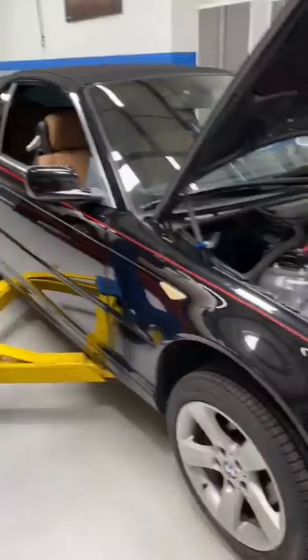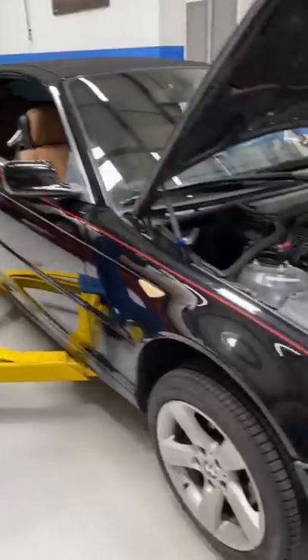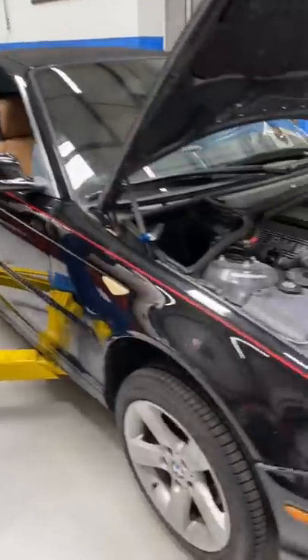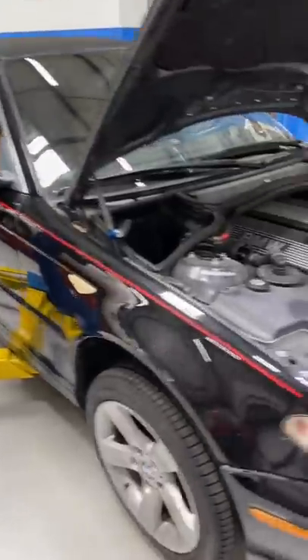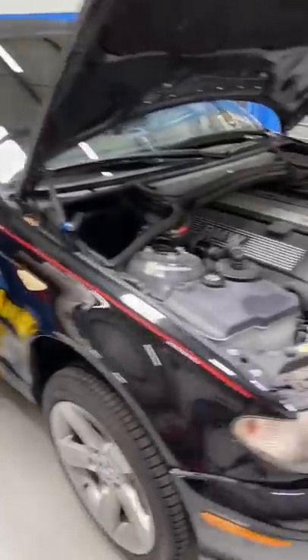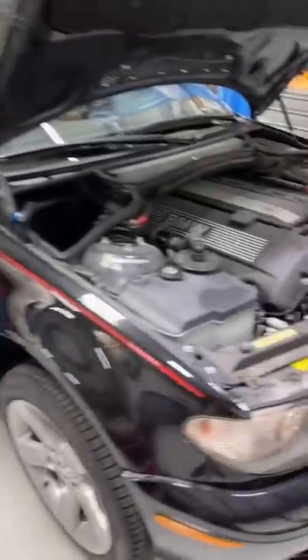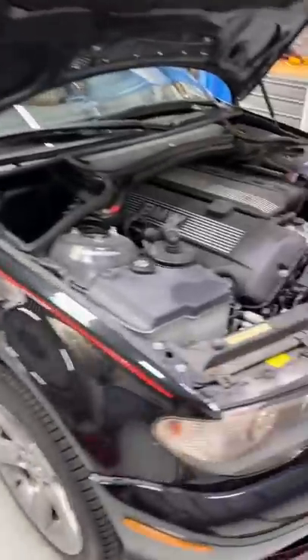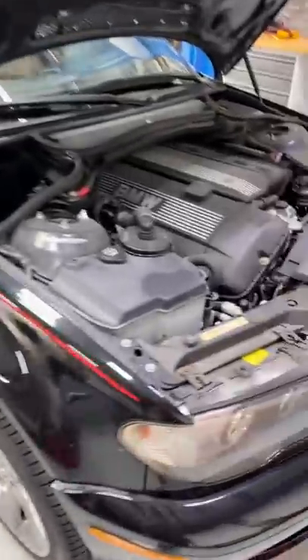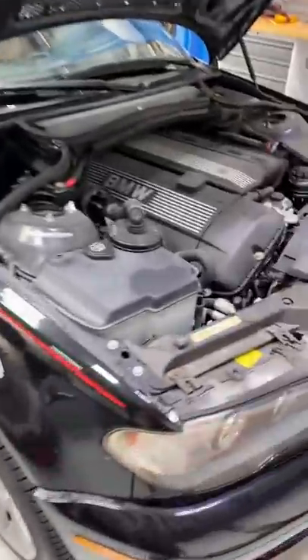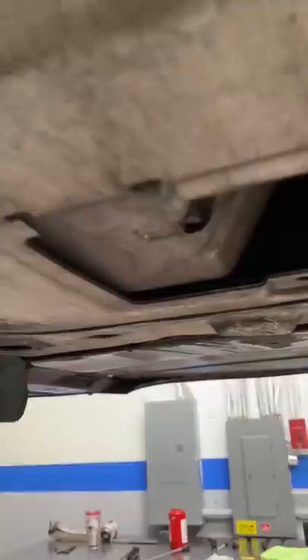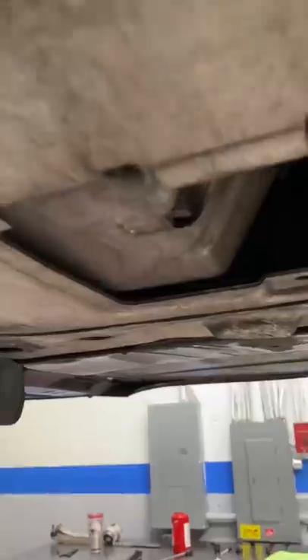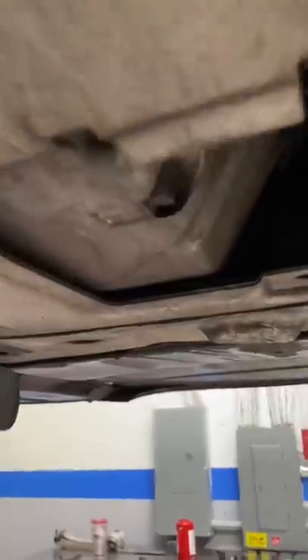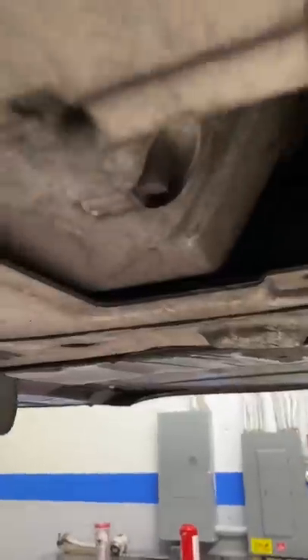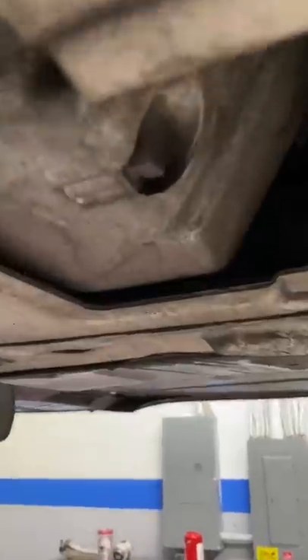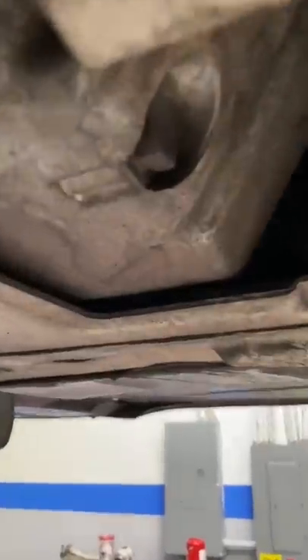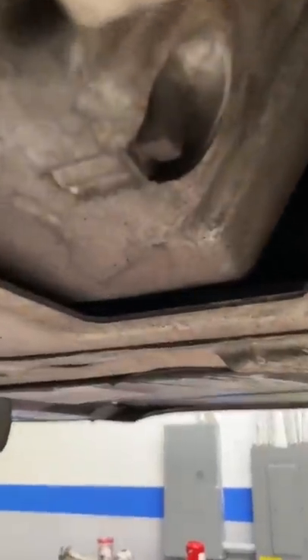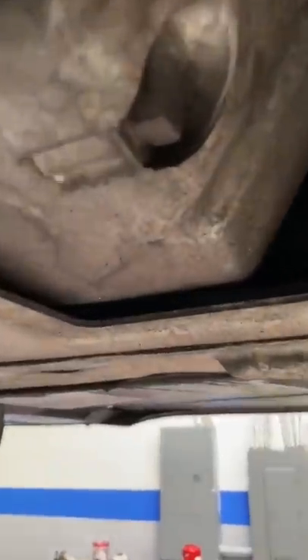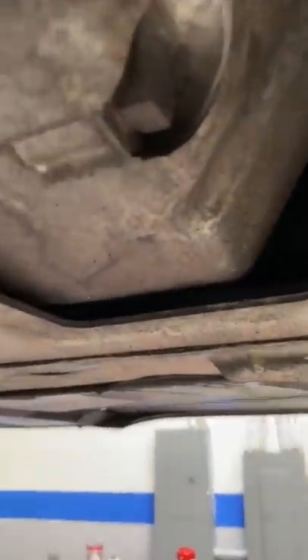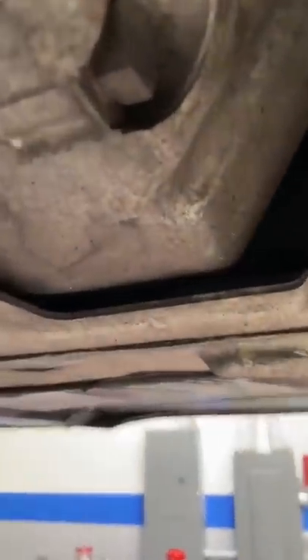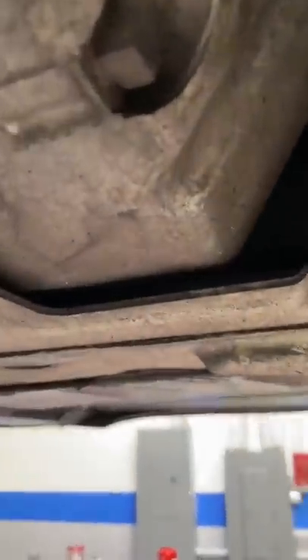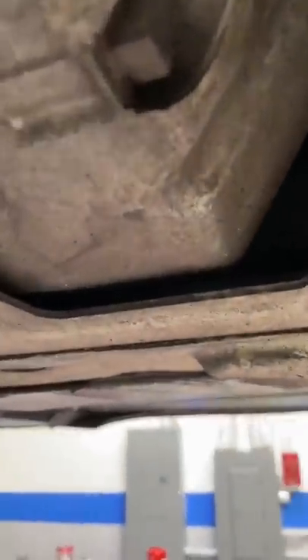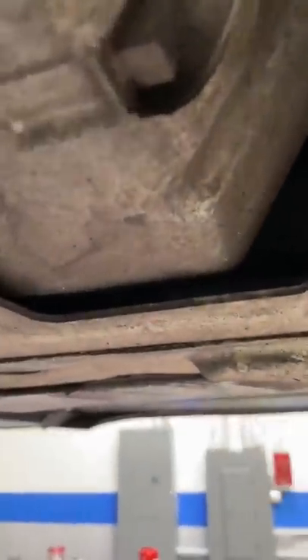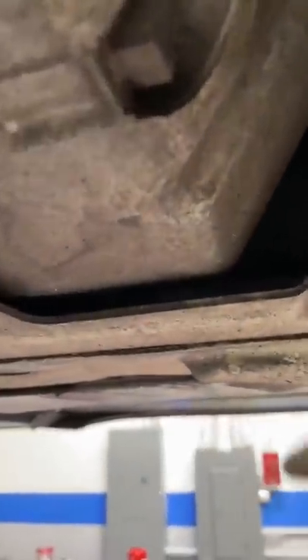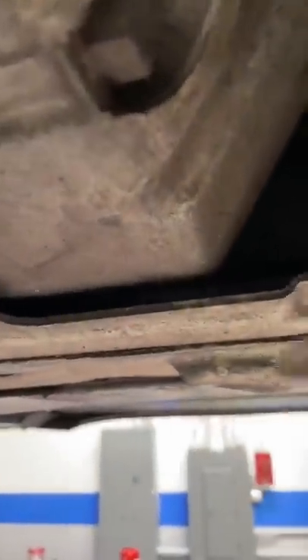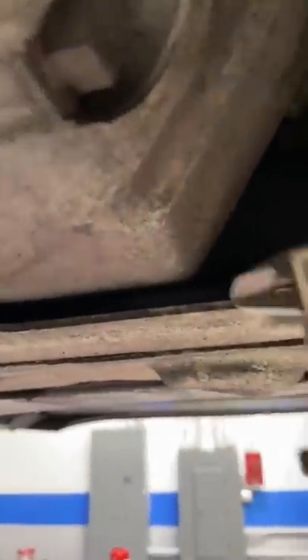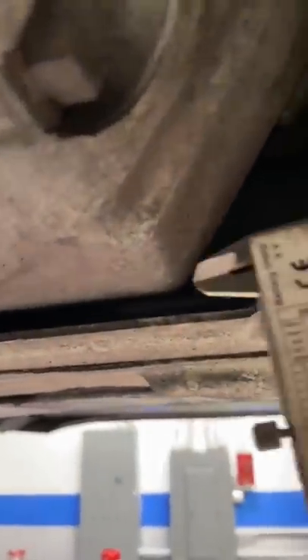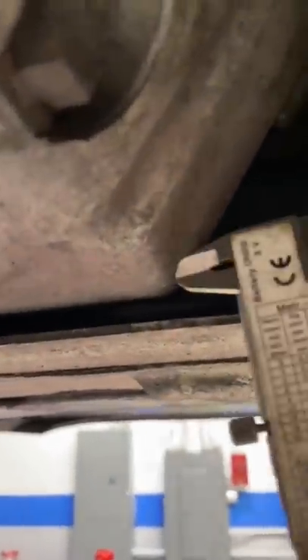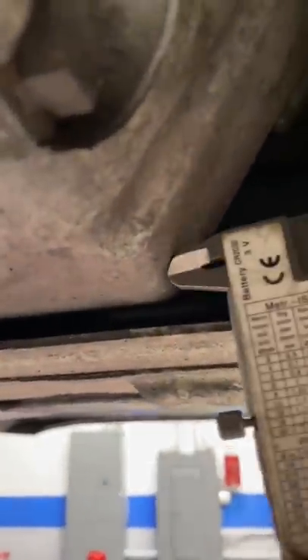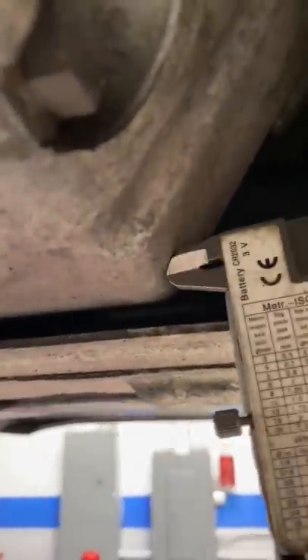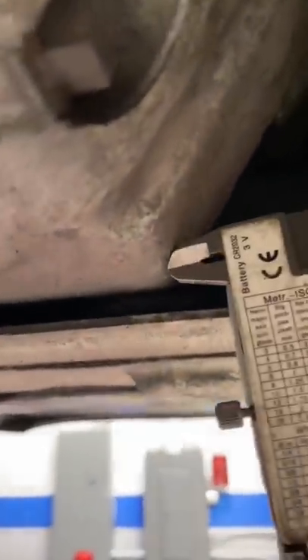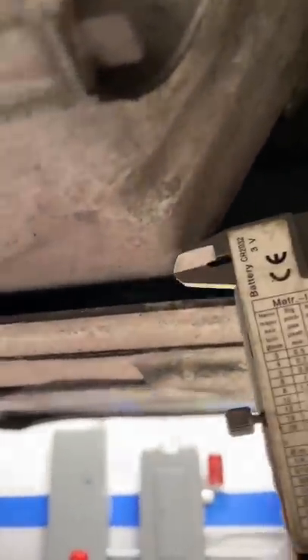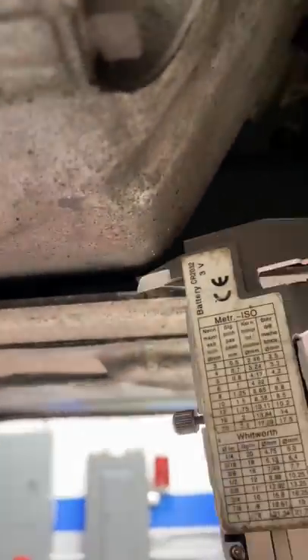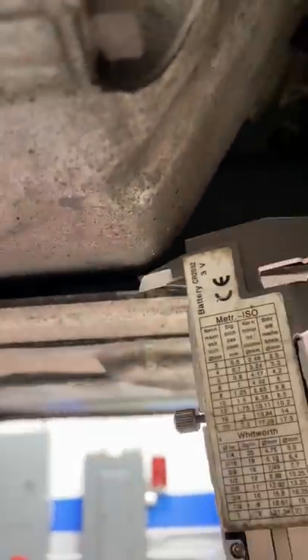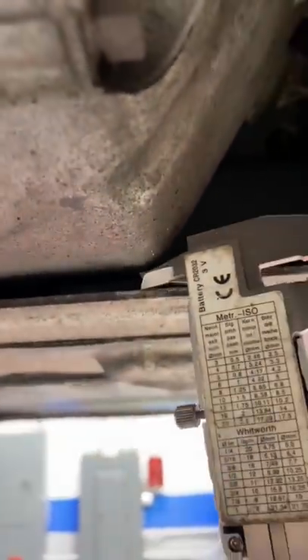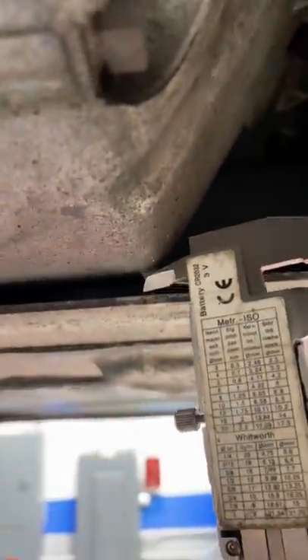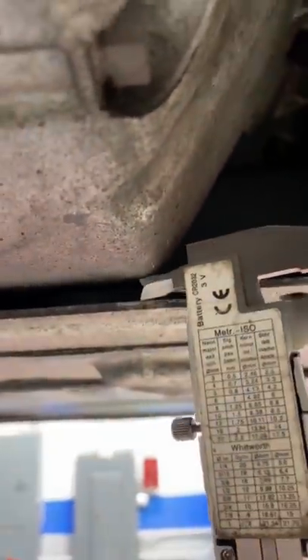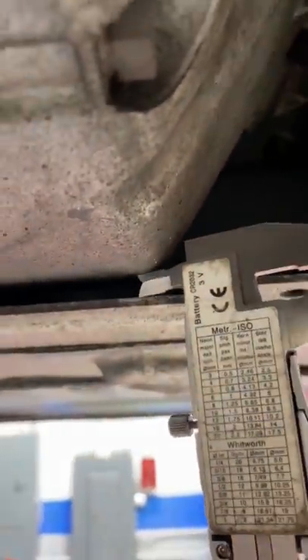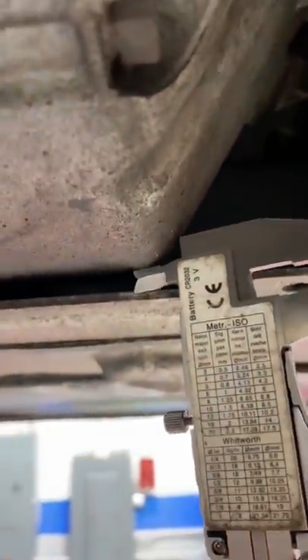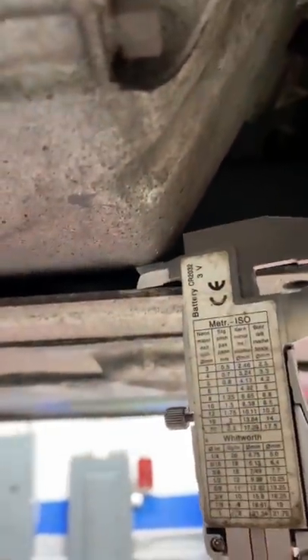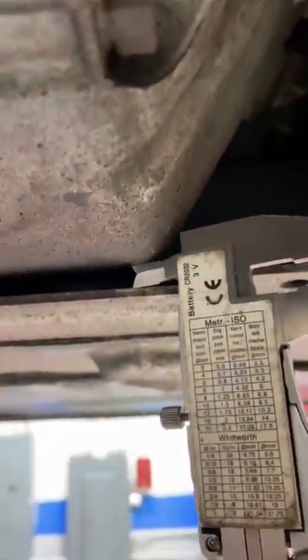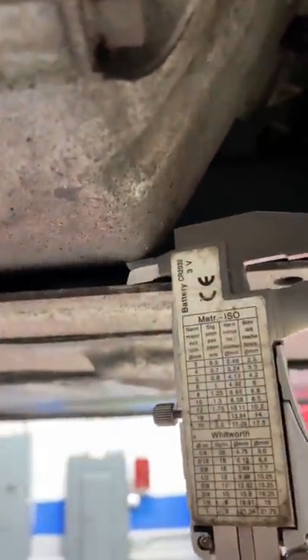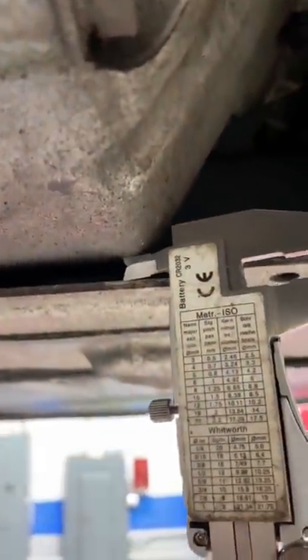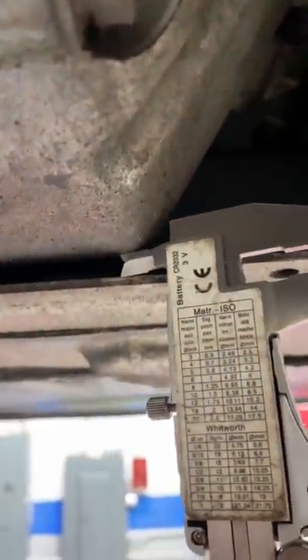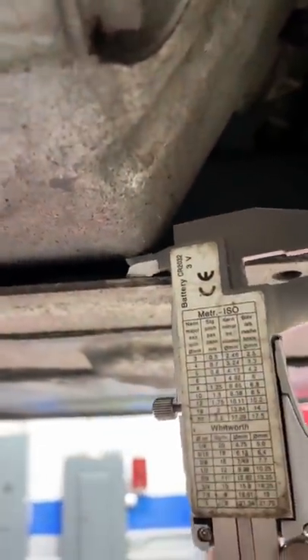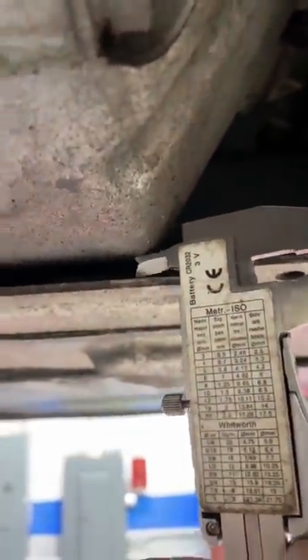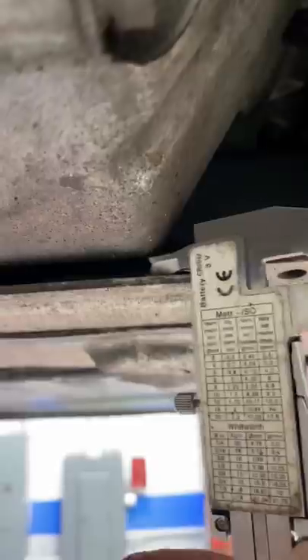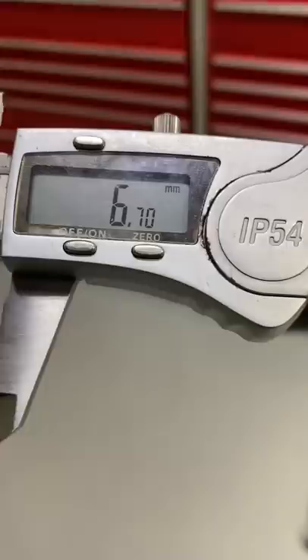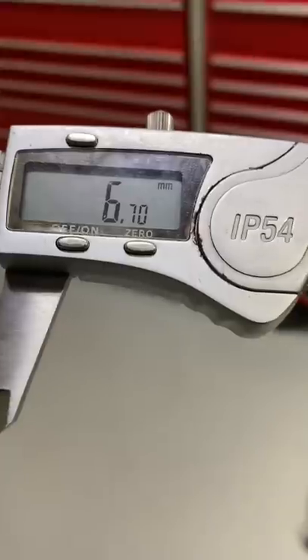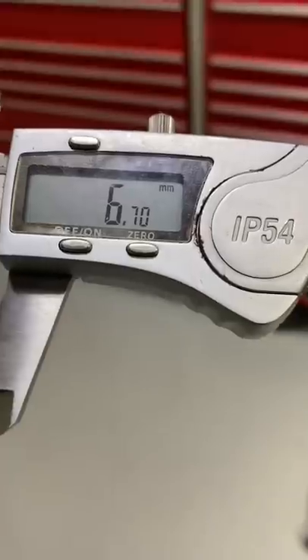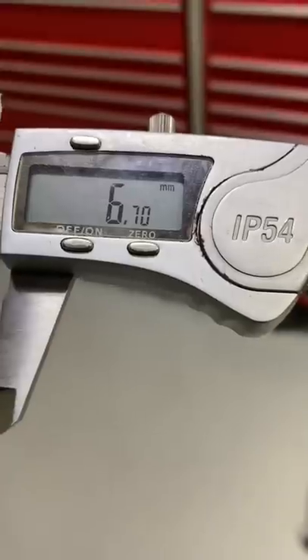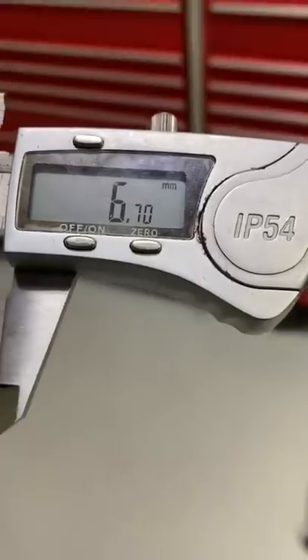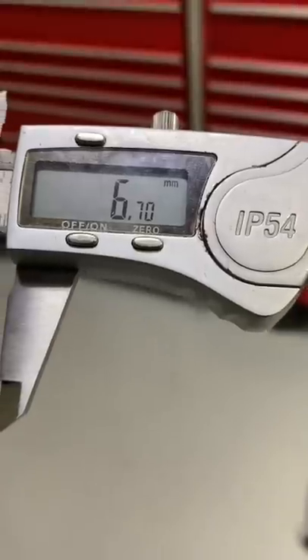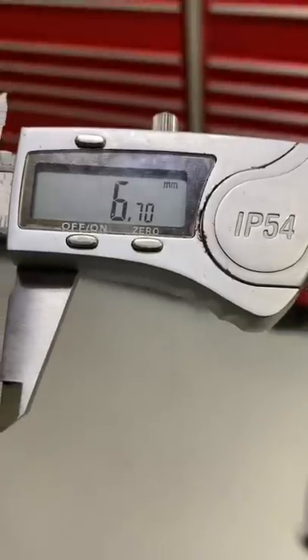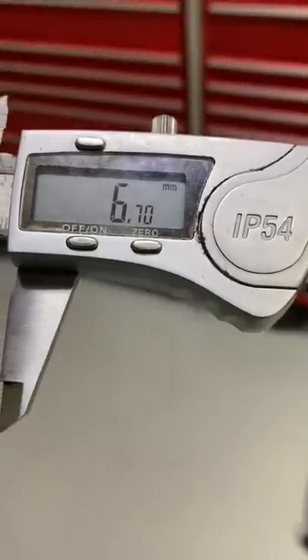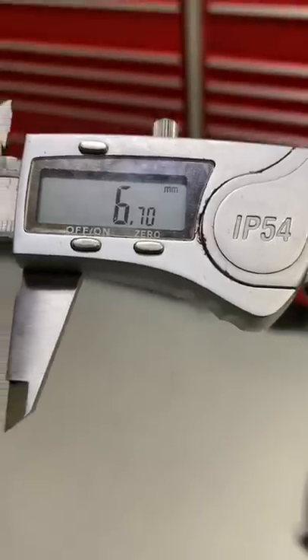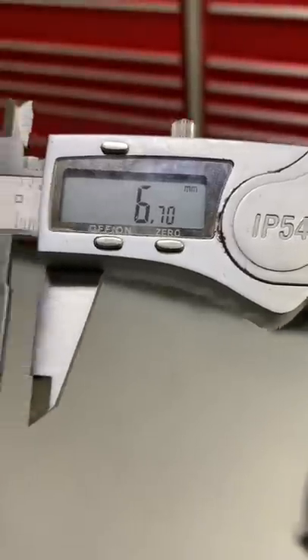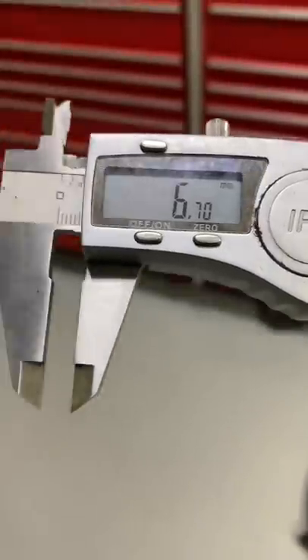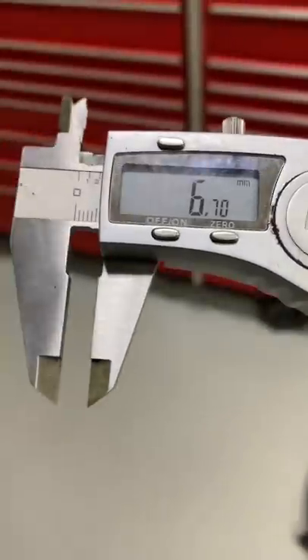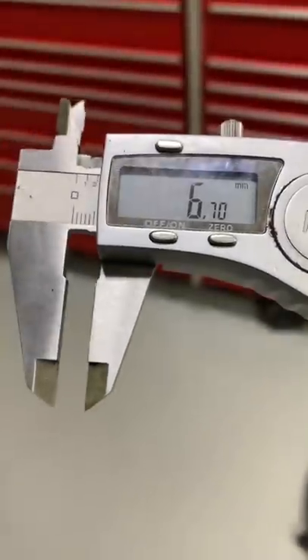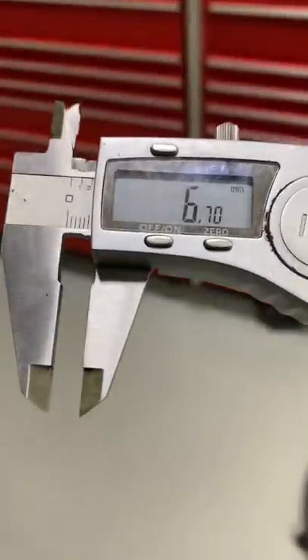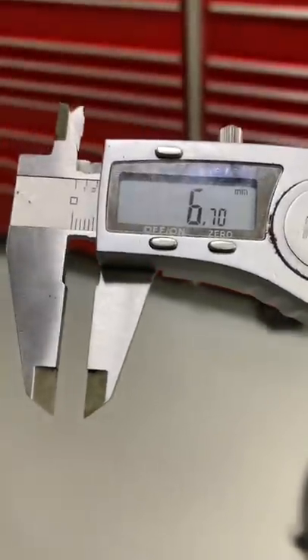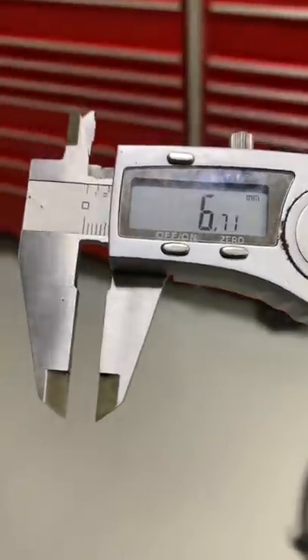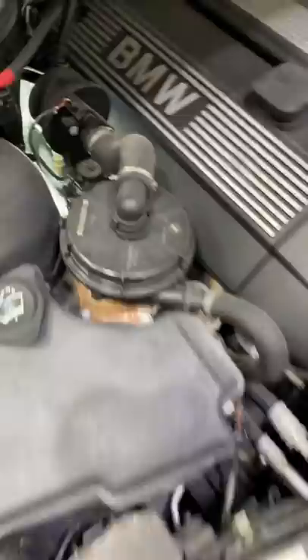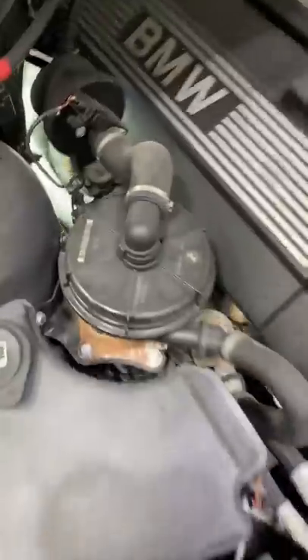I can feel the engine vibrating on this E46 because the engine mounts are bad. Check this out — it's only about 6mm from the bottom of the oil pan to the reinforcement plate.